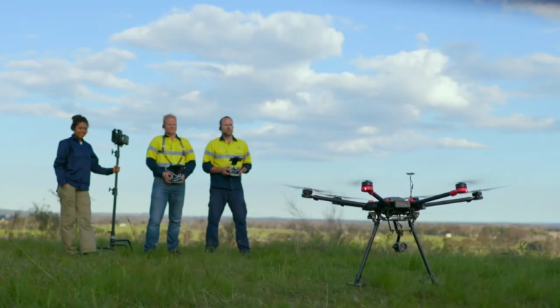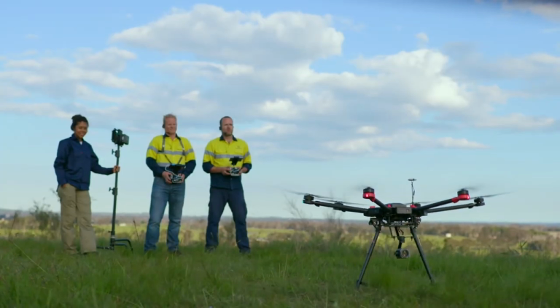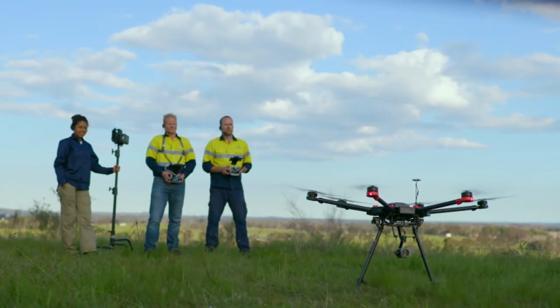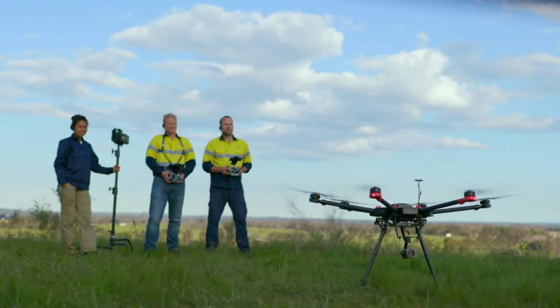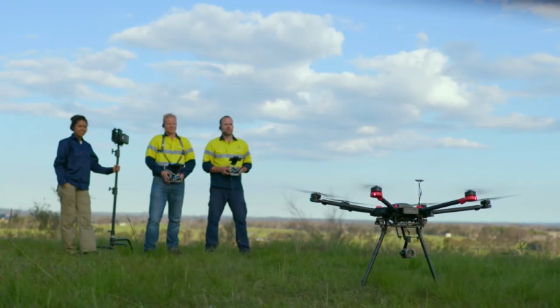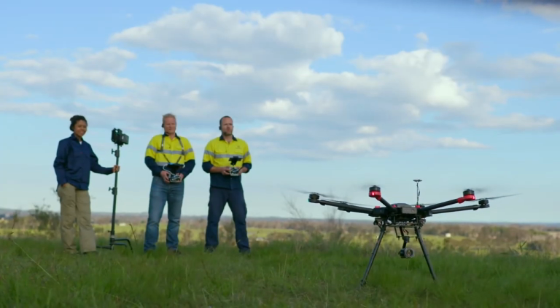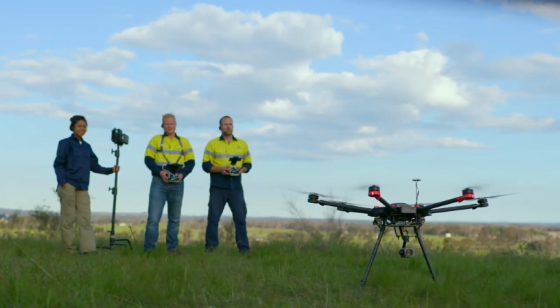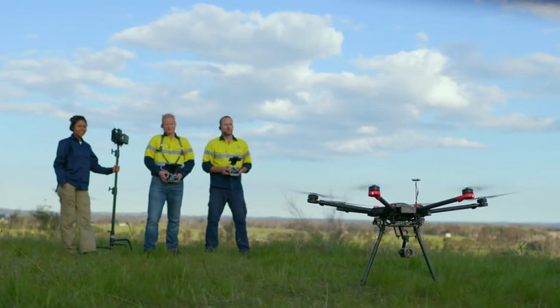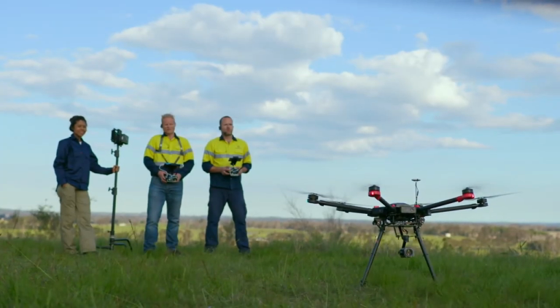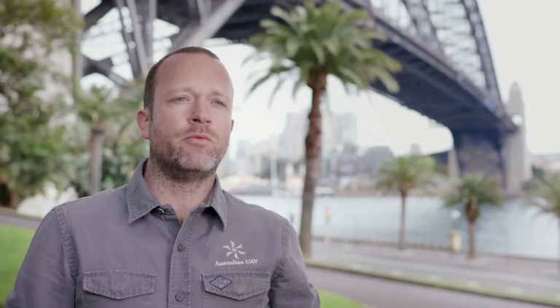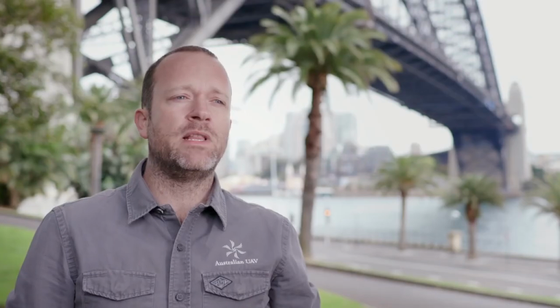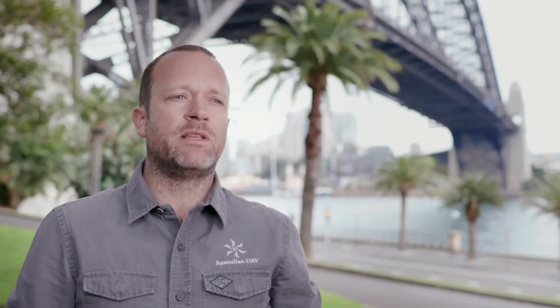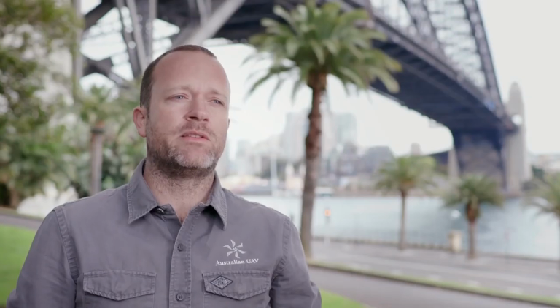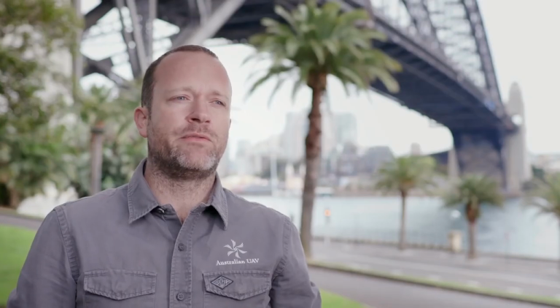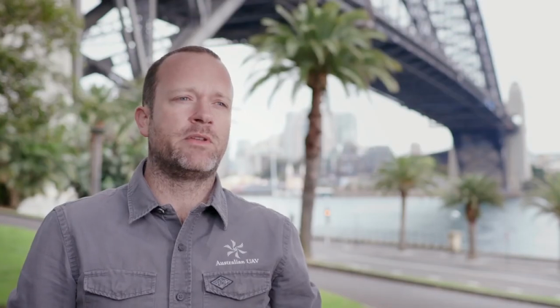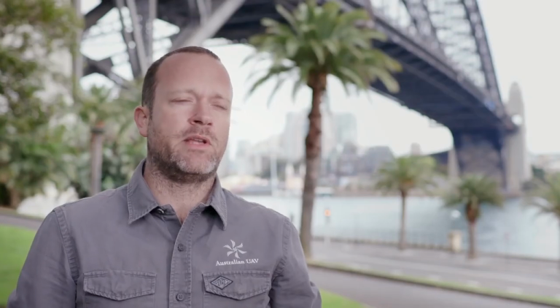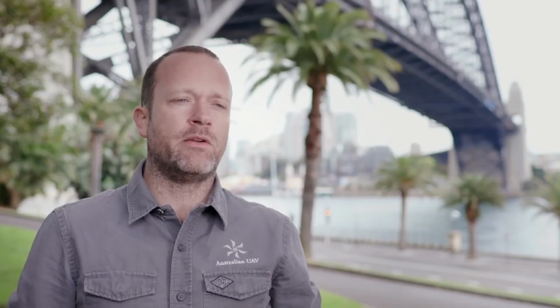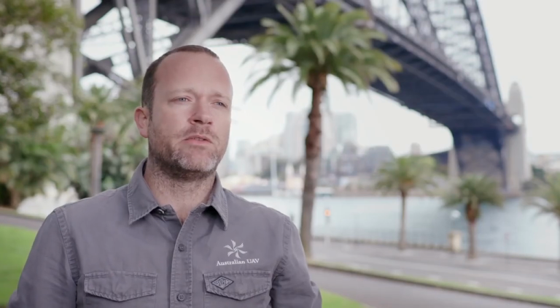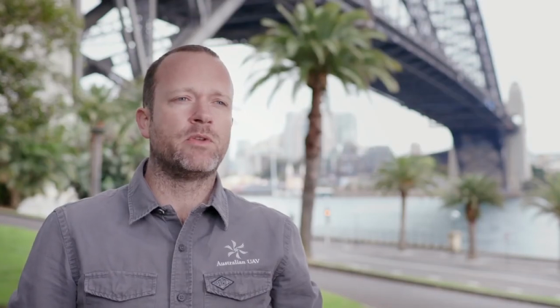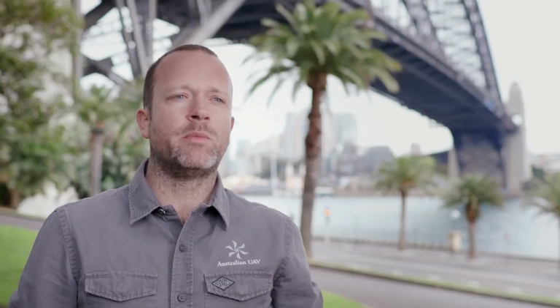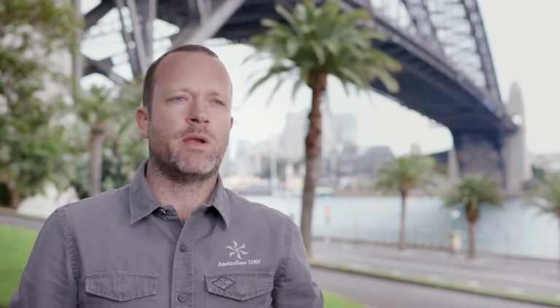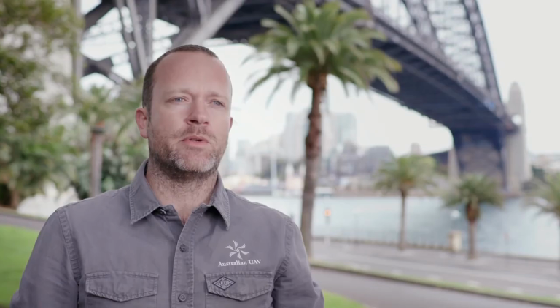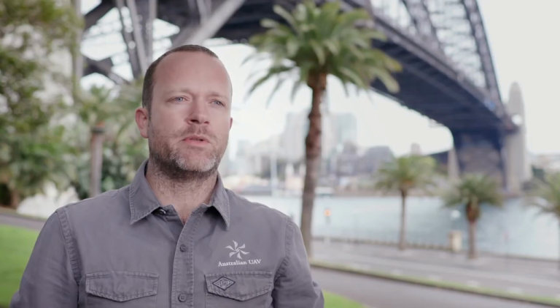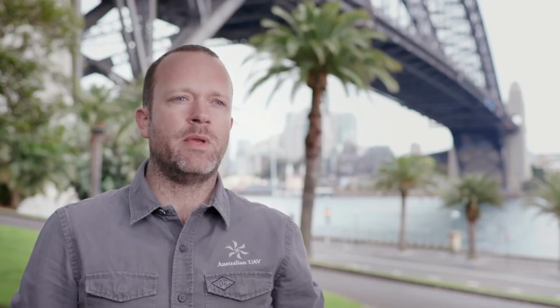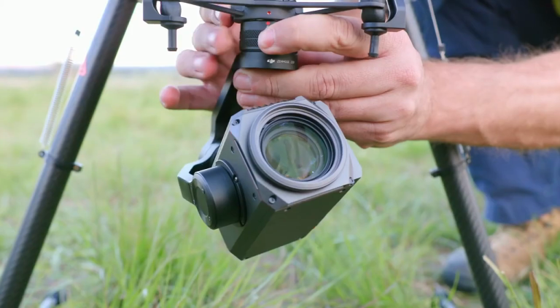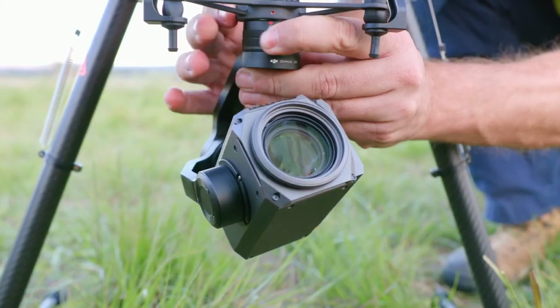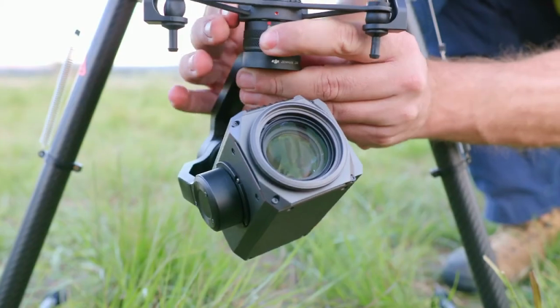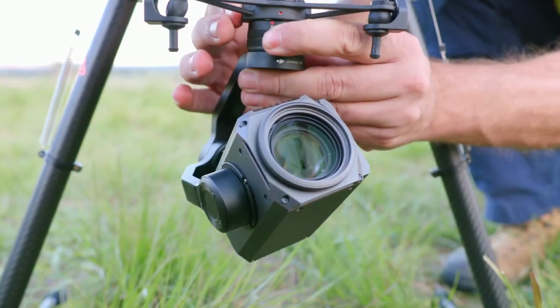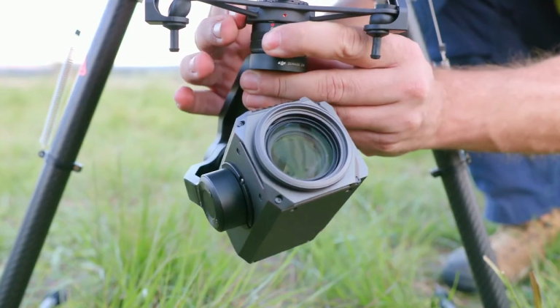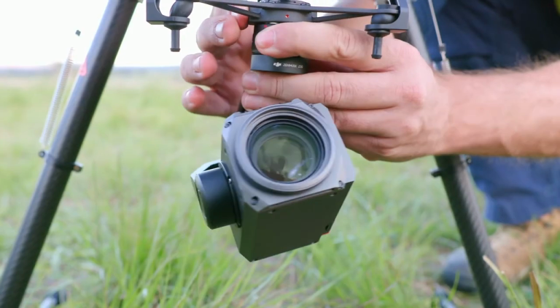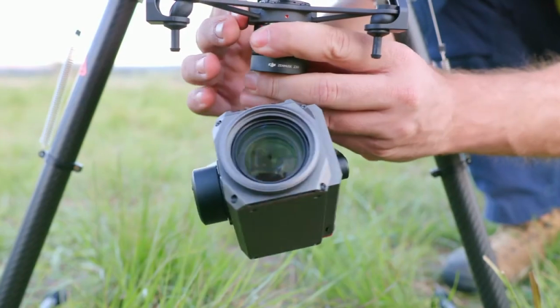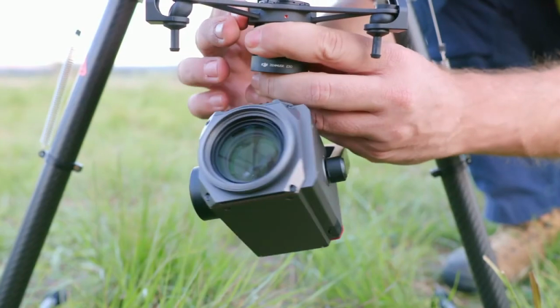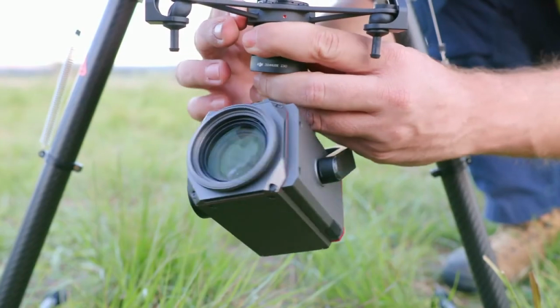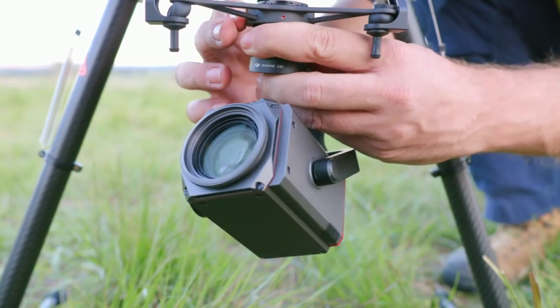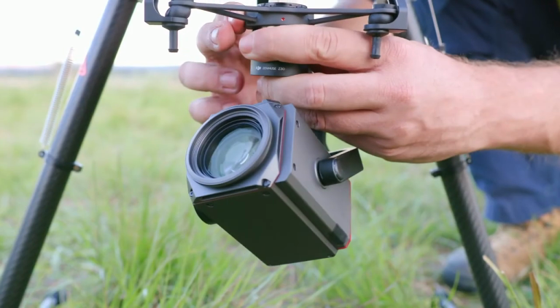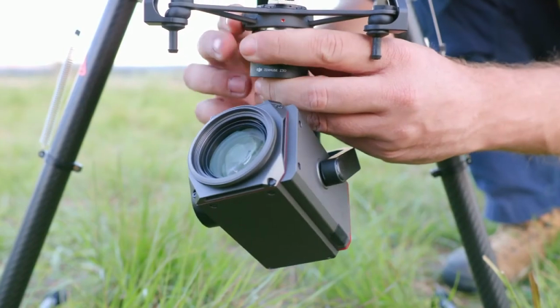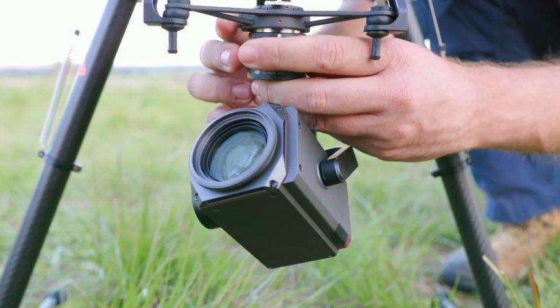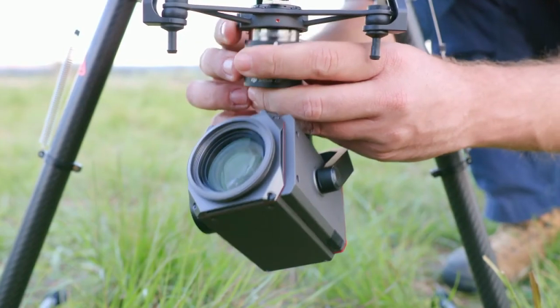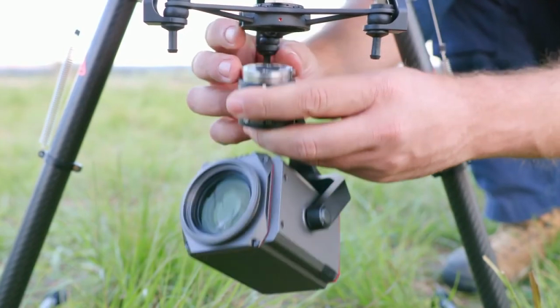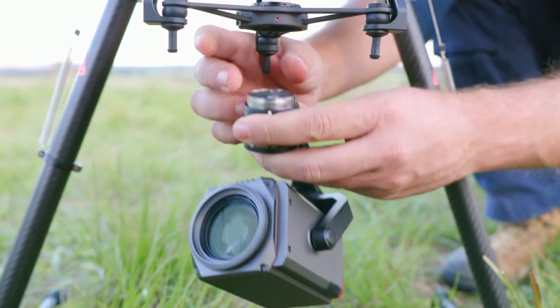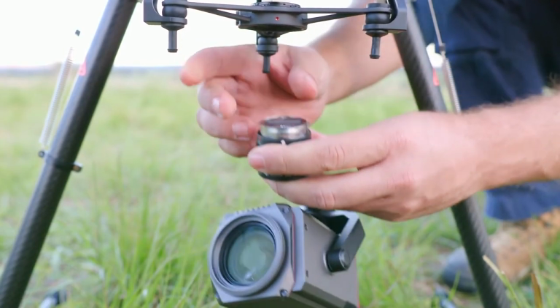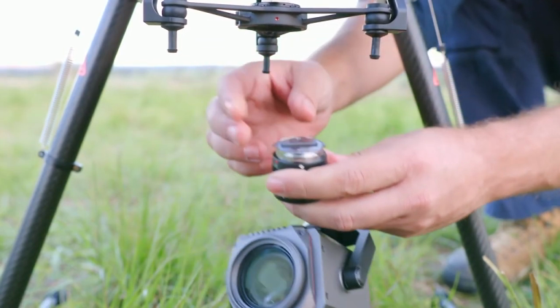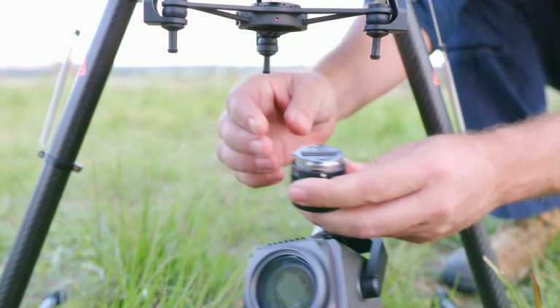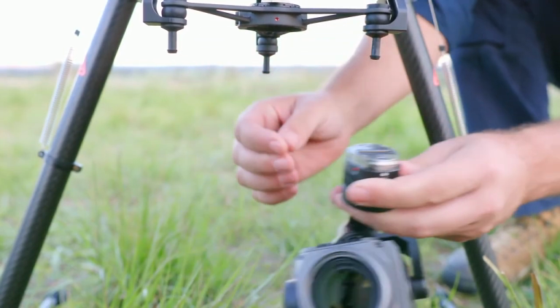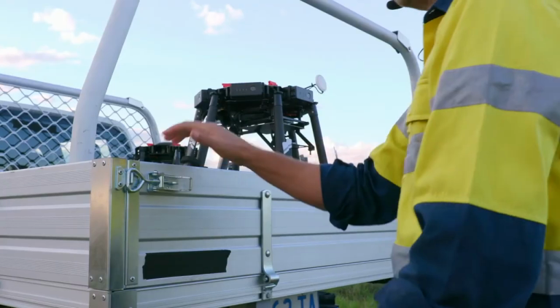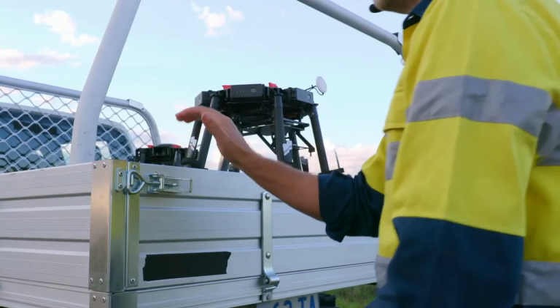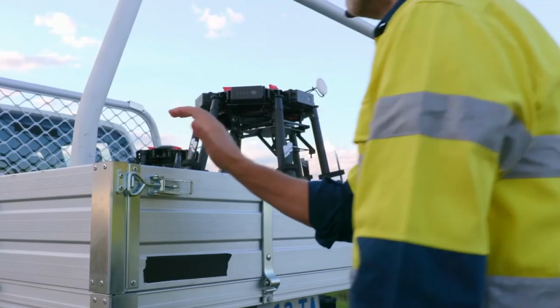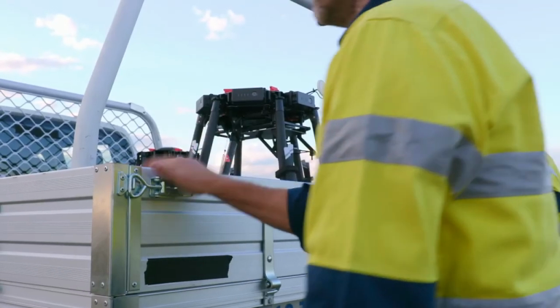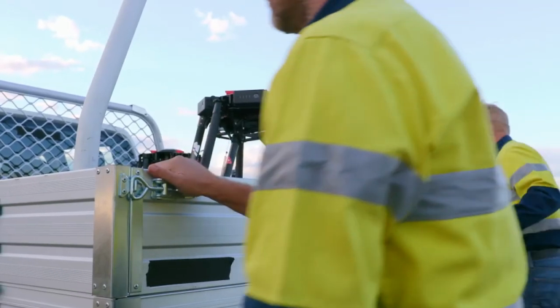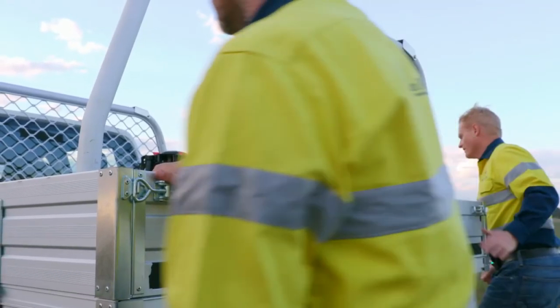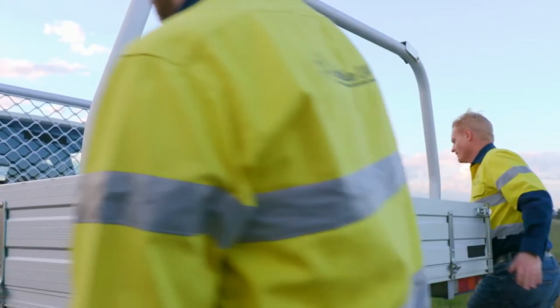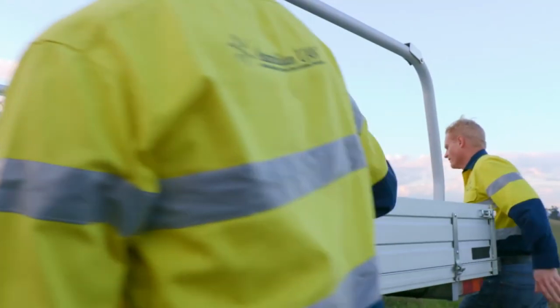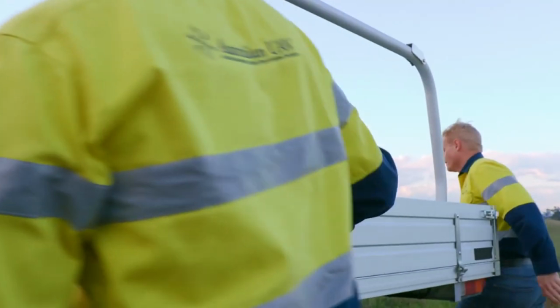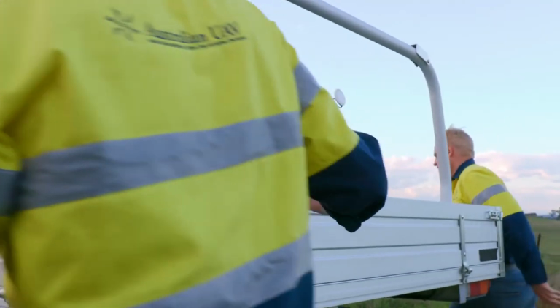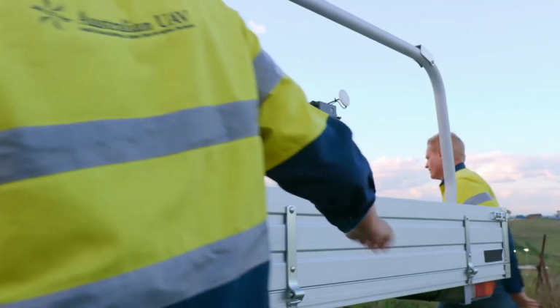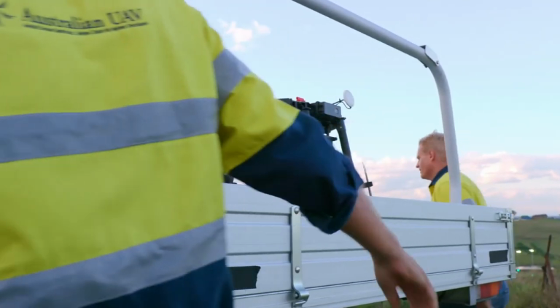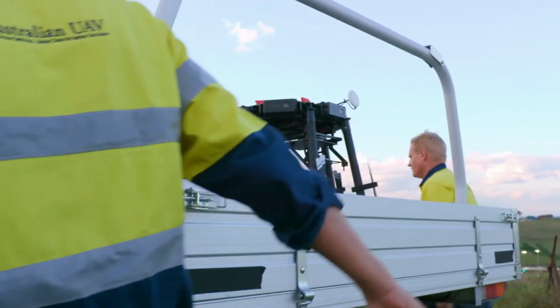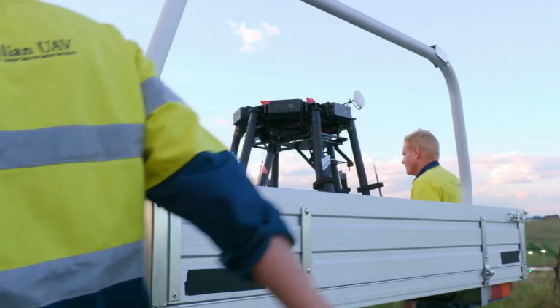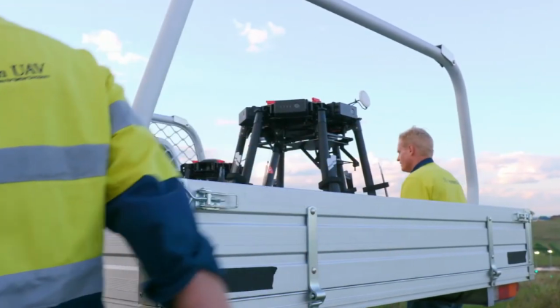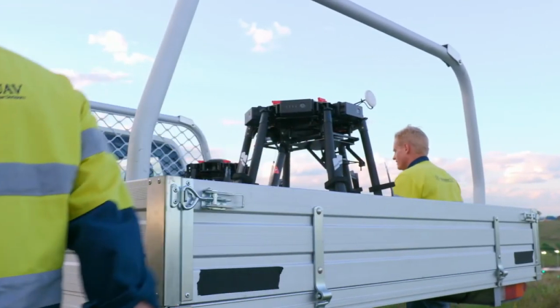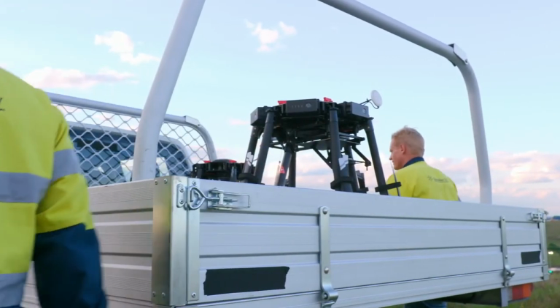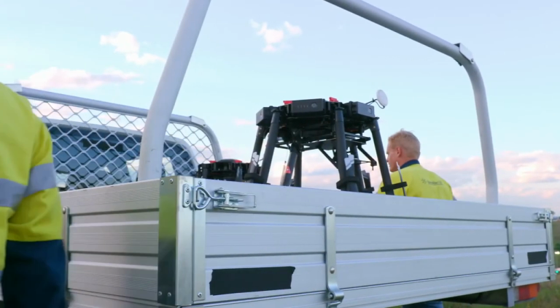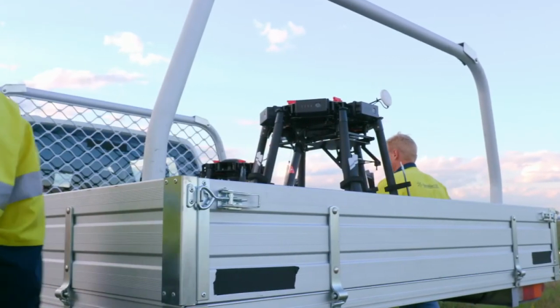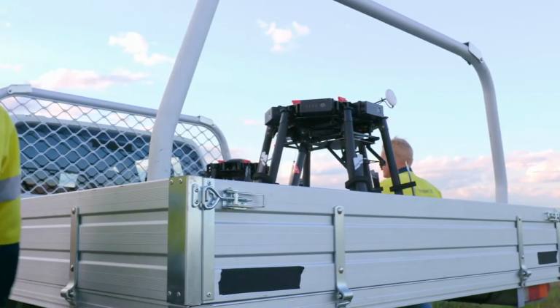The Zenmuse Z30 really is the first aerial zoom camera to meet our needs for industrial level, long range imaging capability, ruggedness and ease of use.